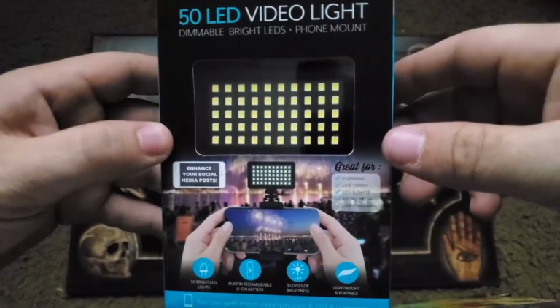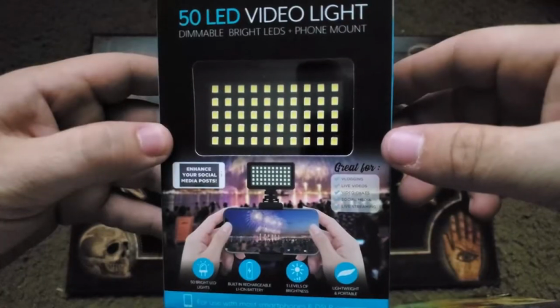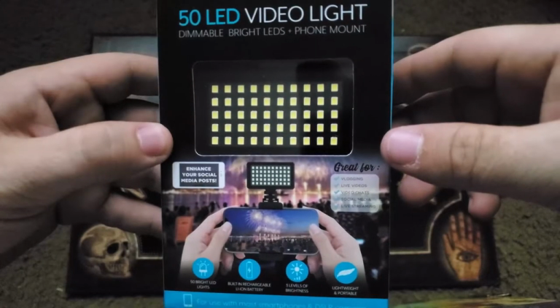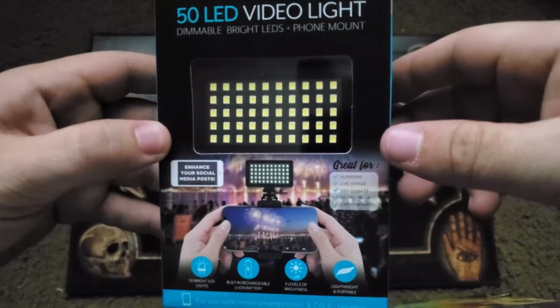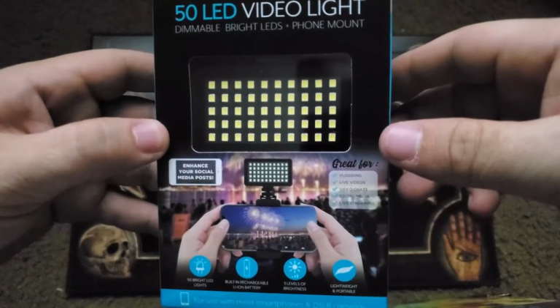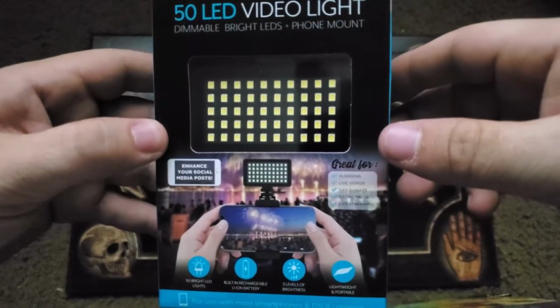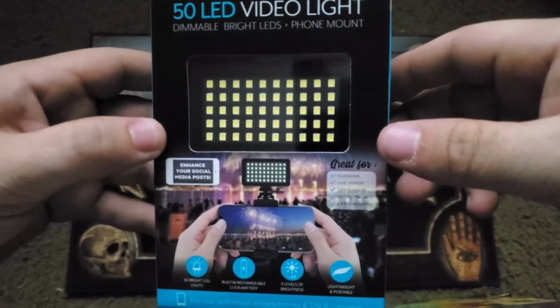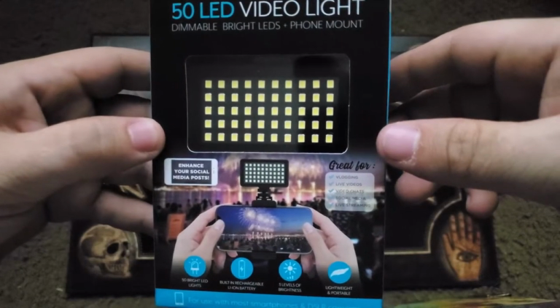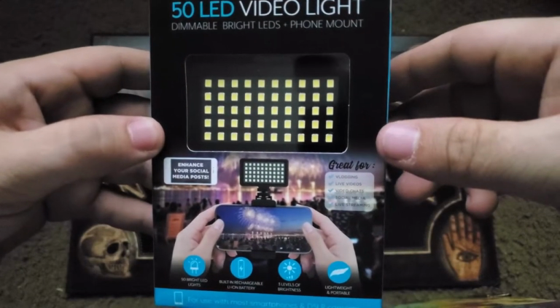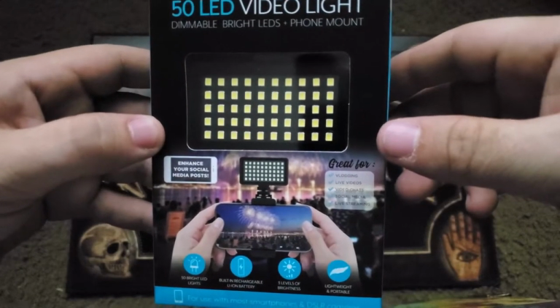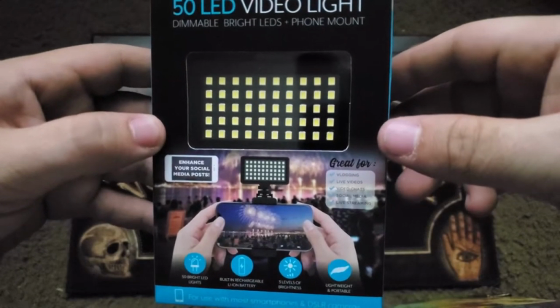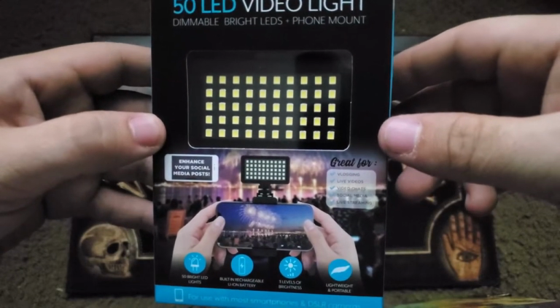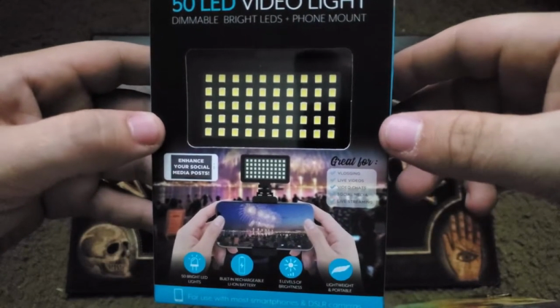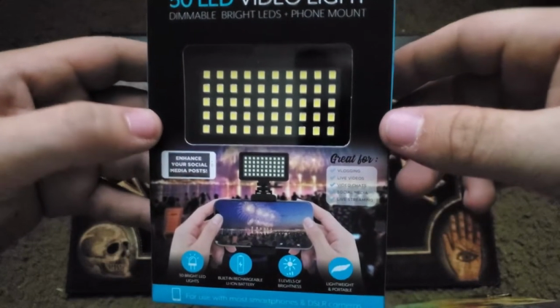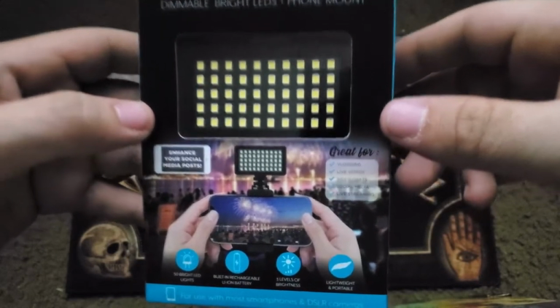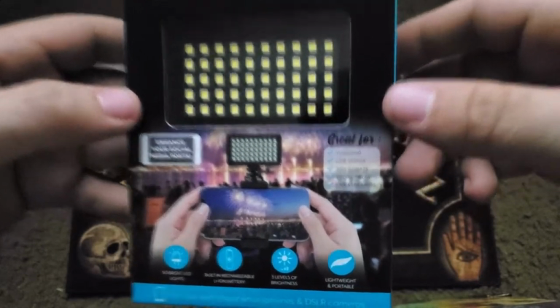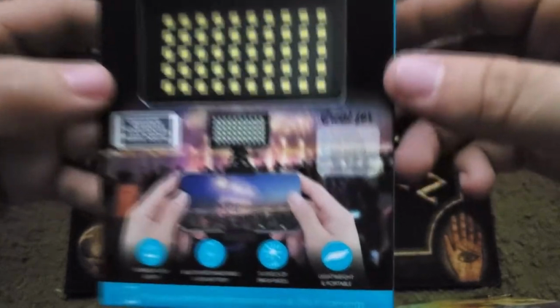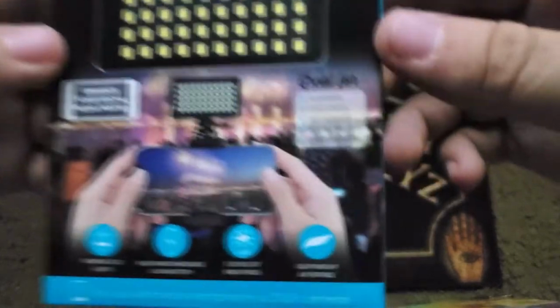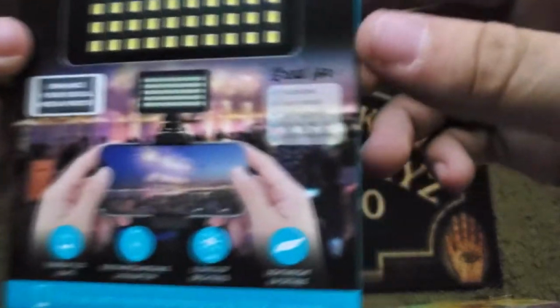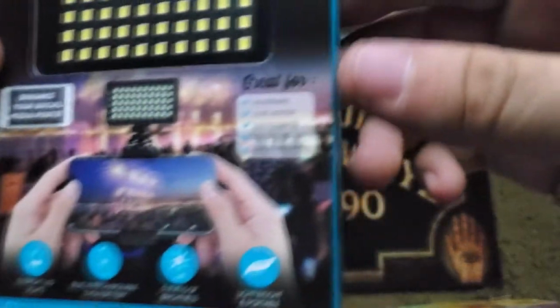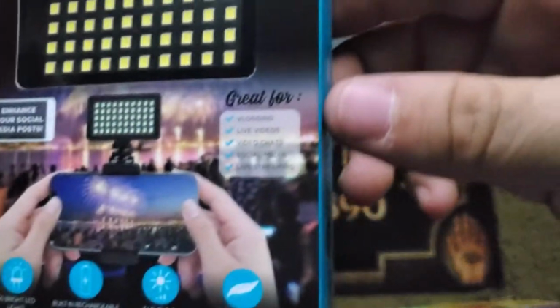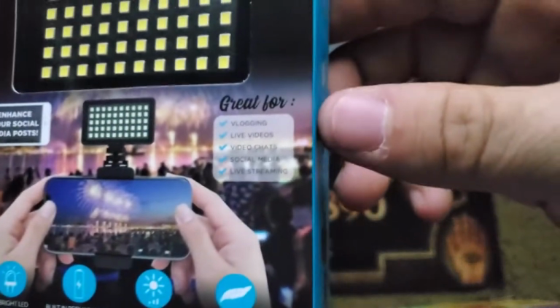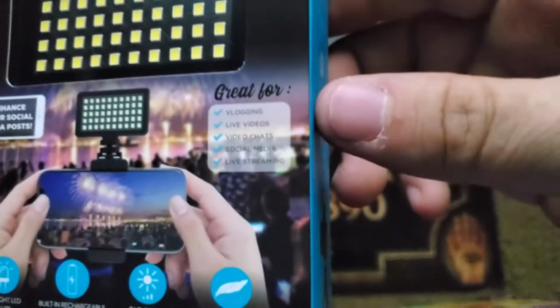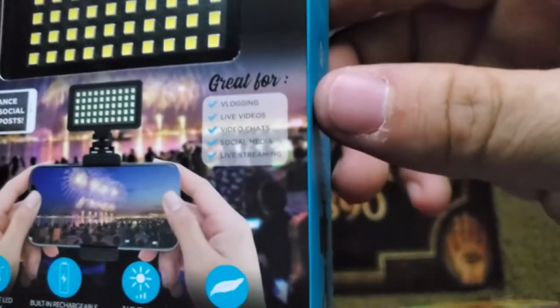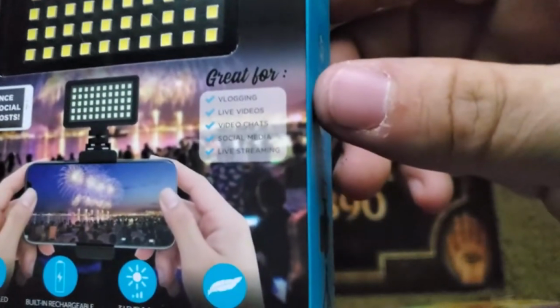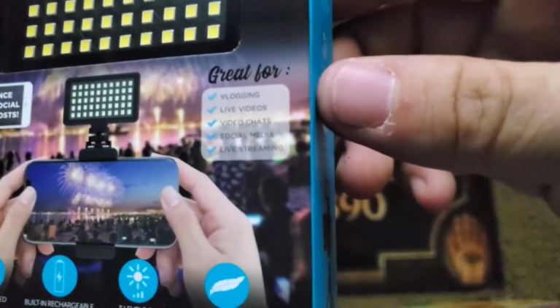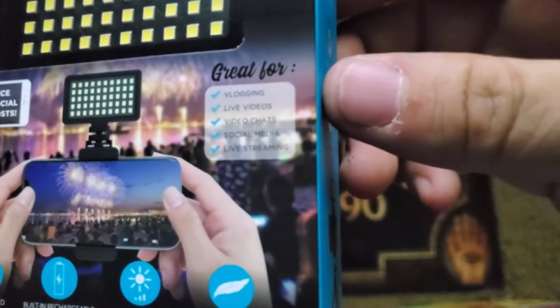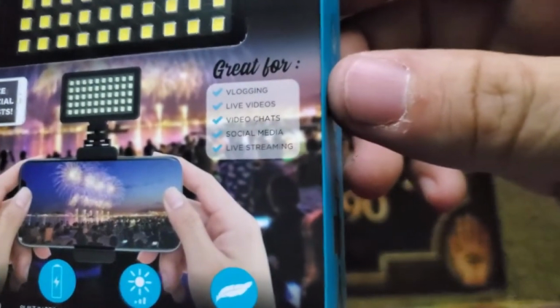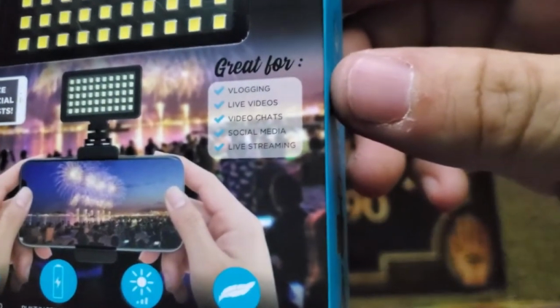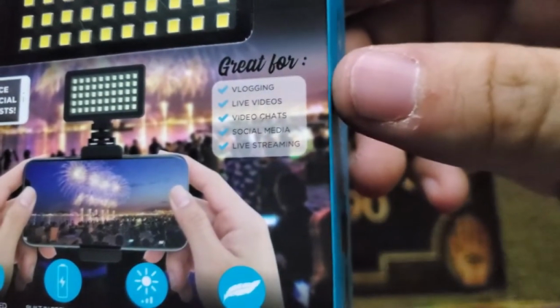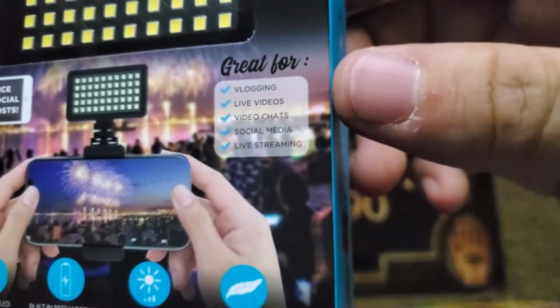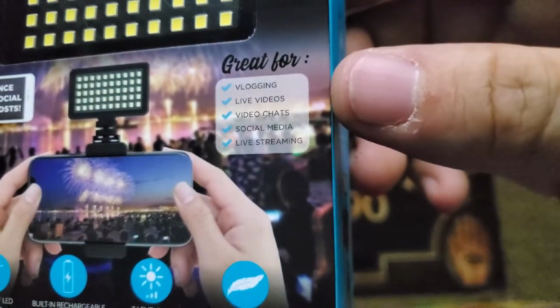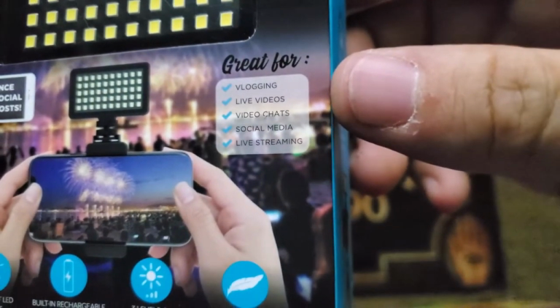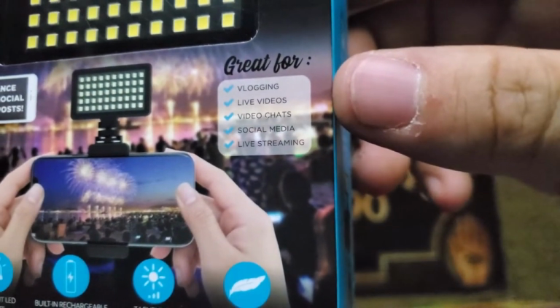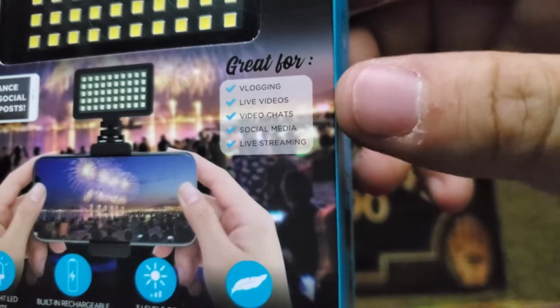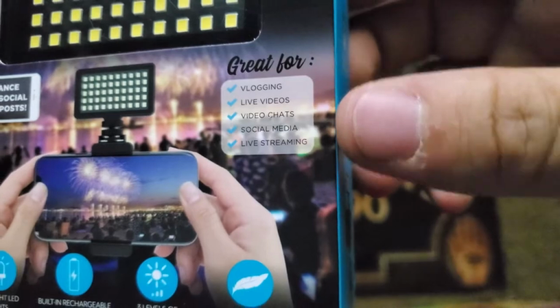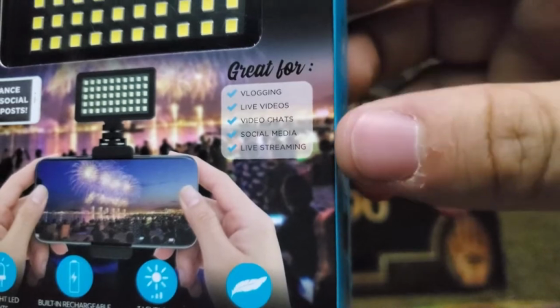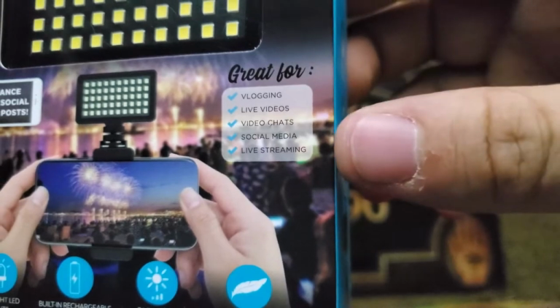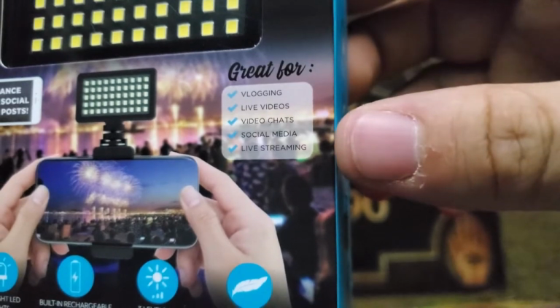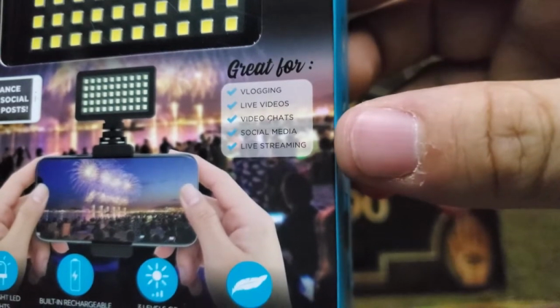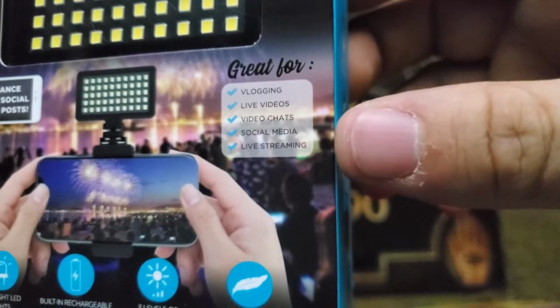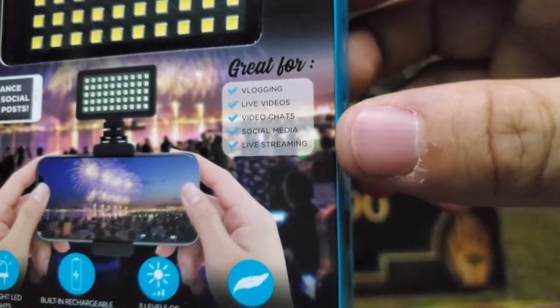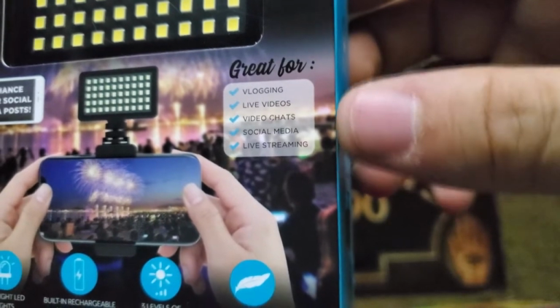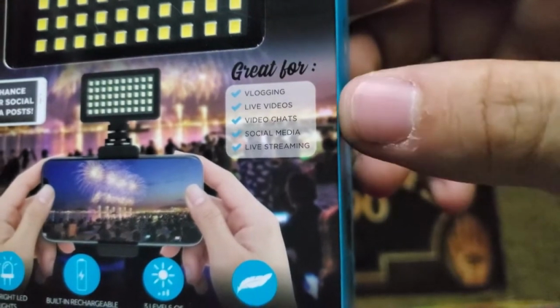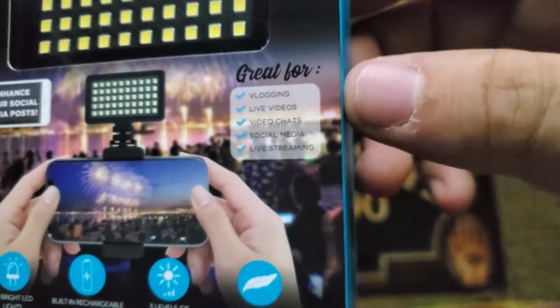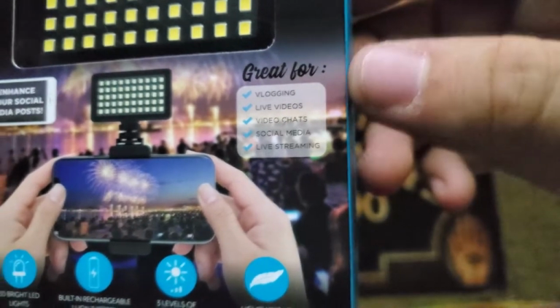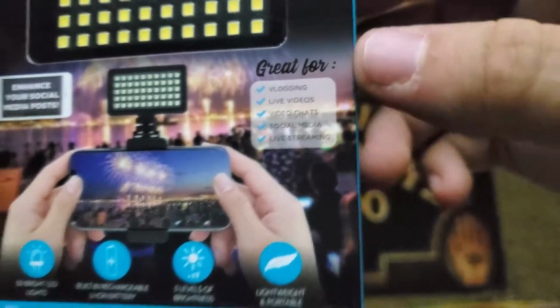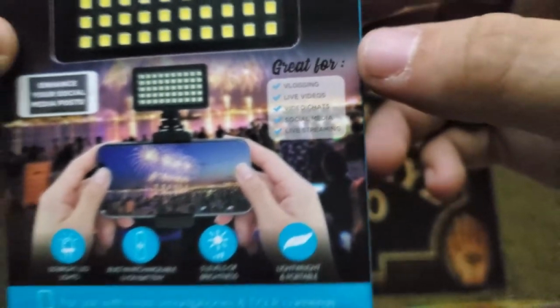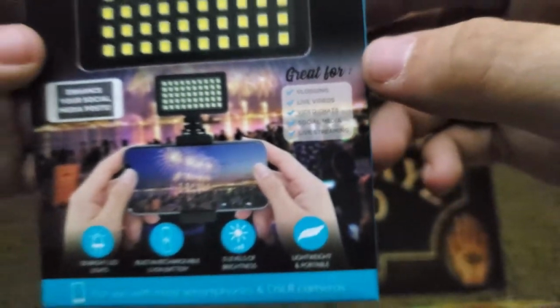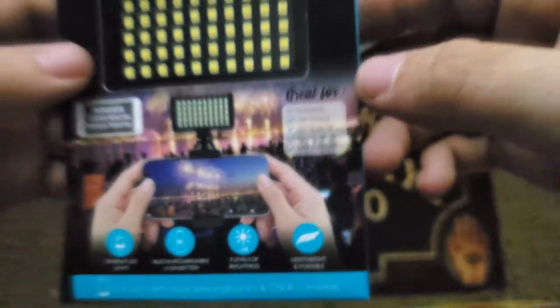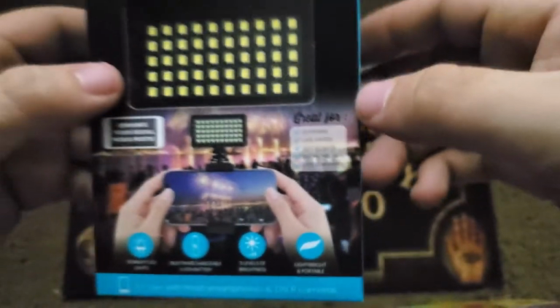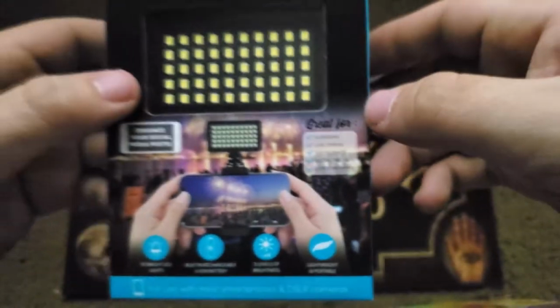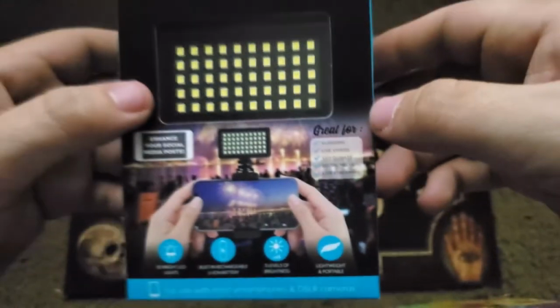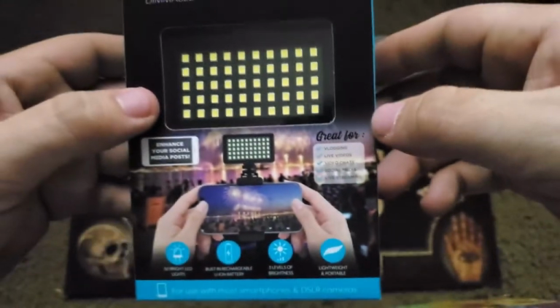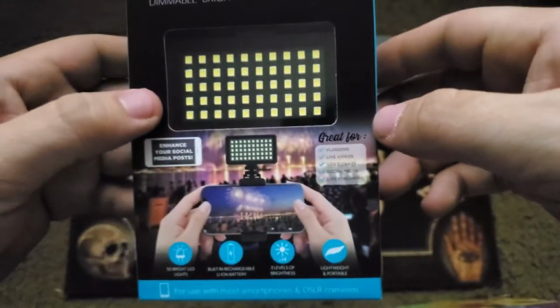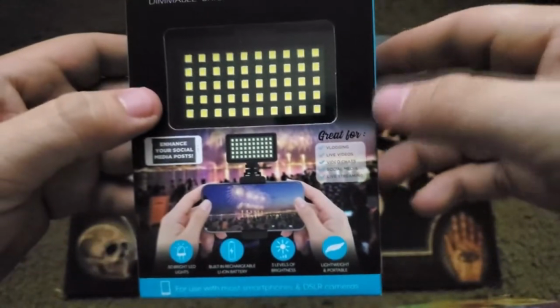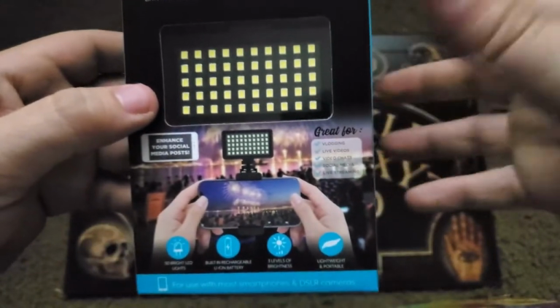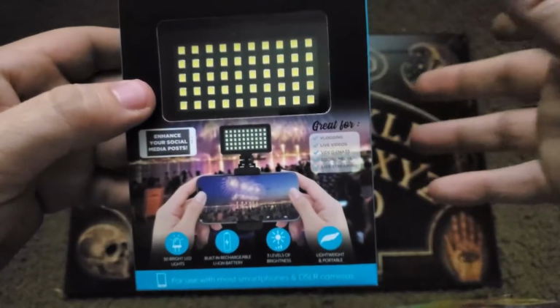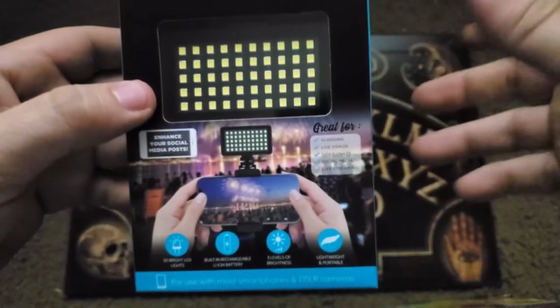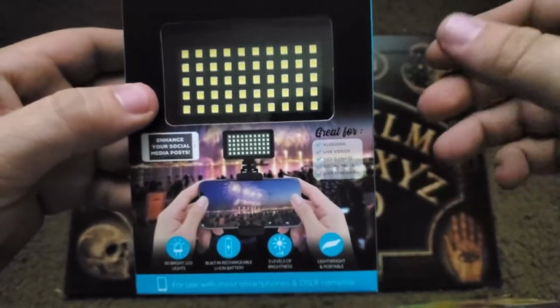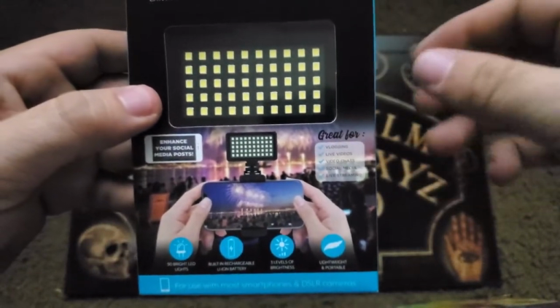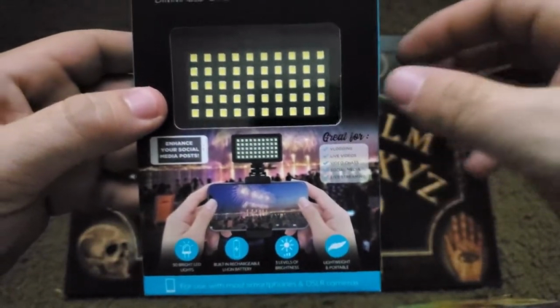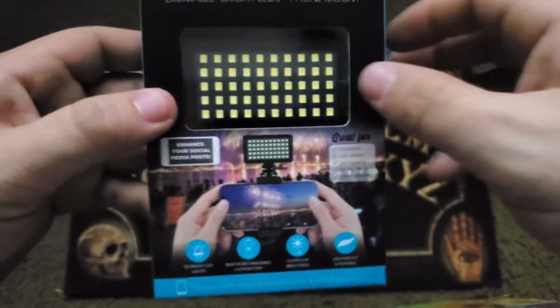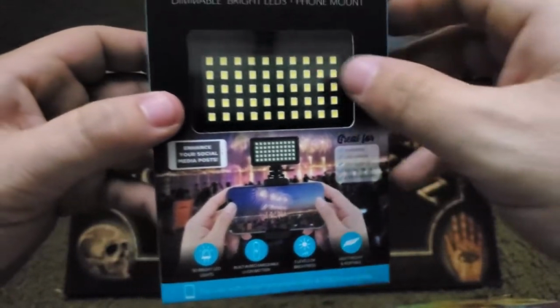Like most of the other Bauer products I've unboxed, this one is great for vlogging, live videos, video chats, social media, and live streaming.